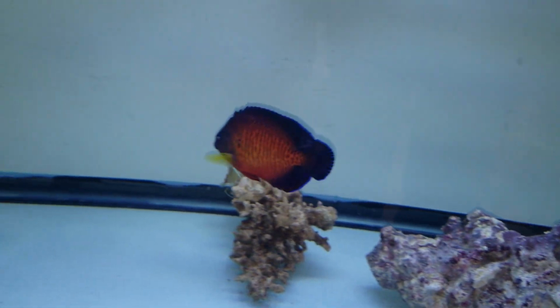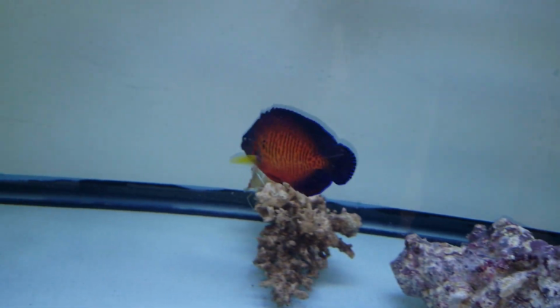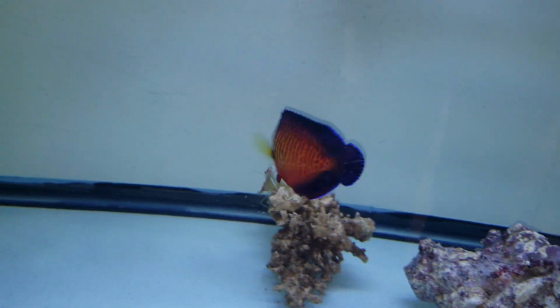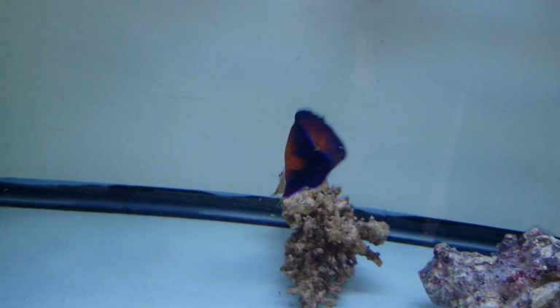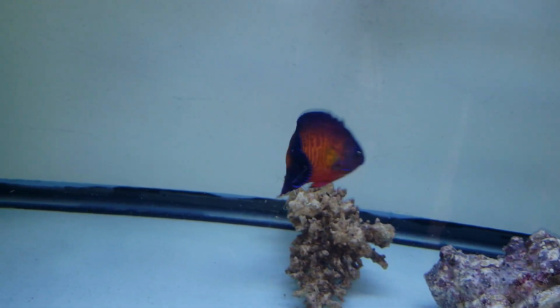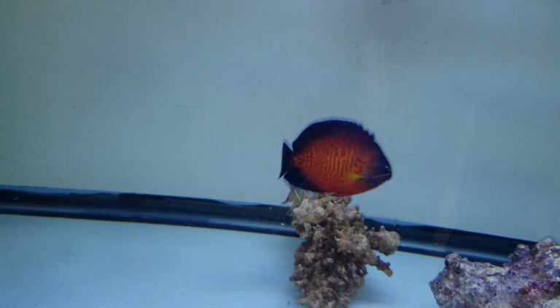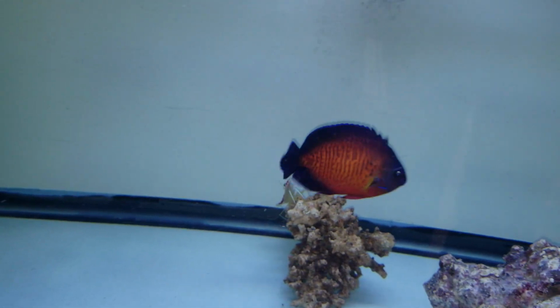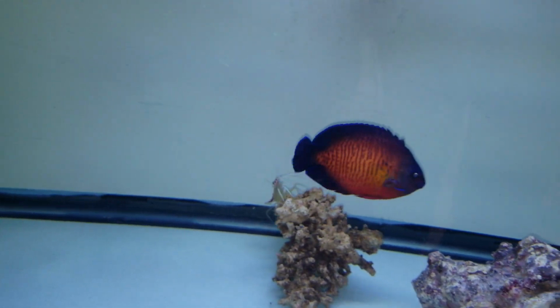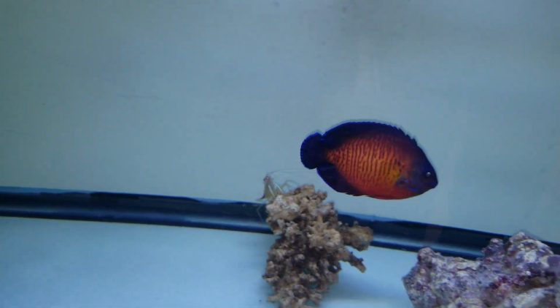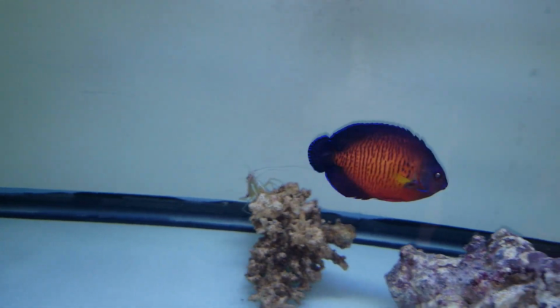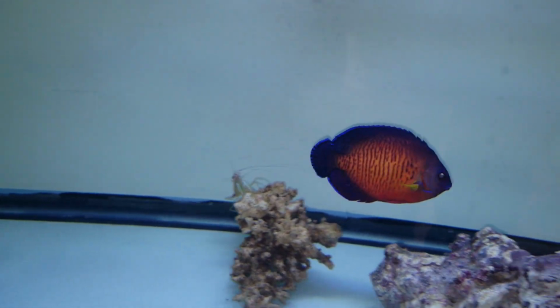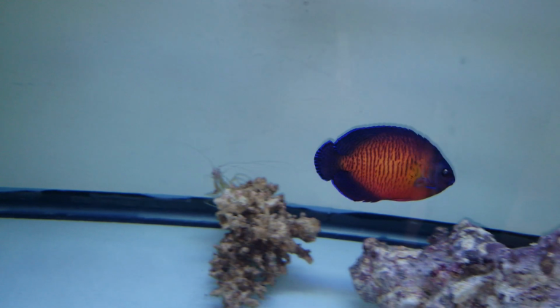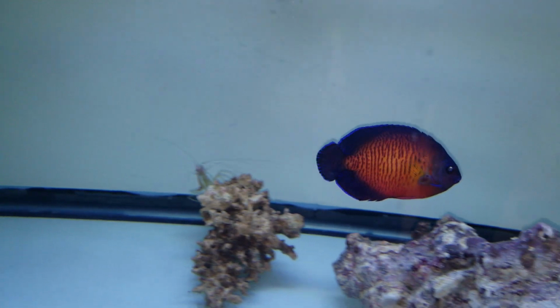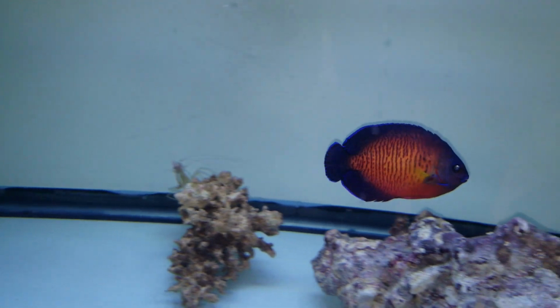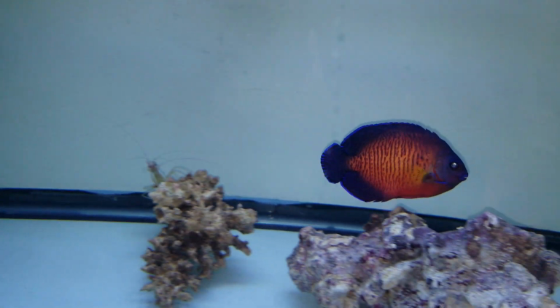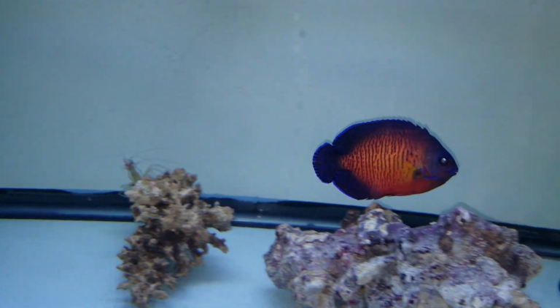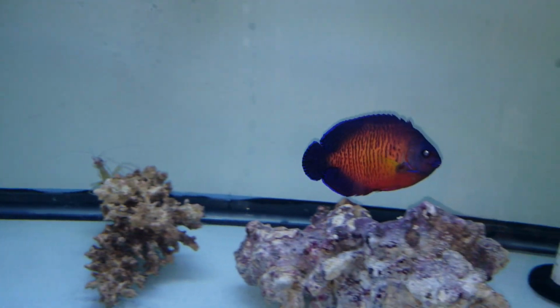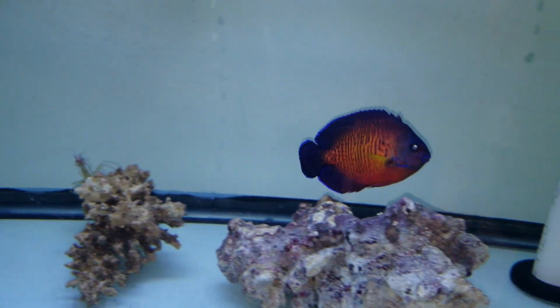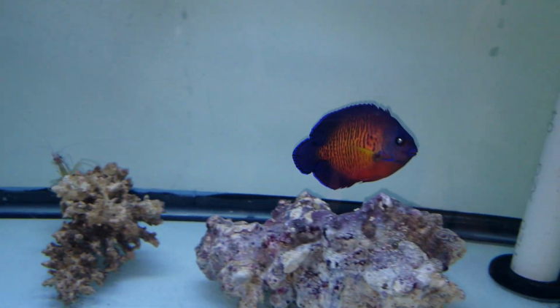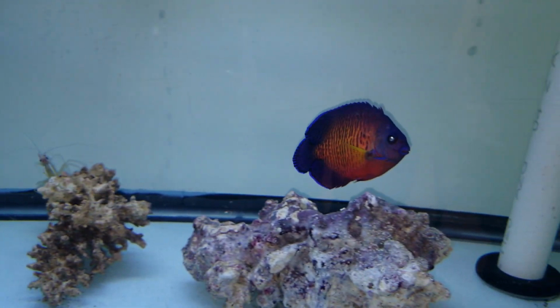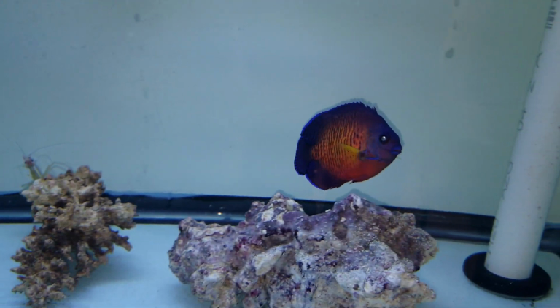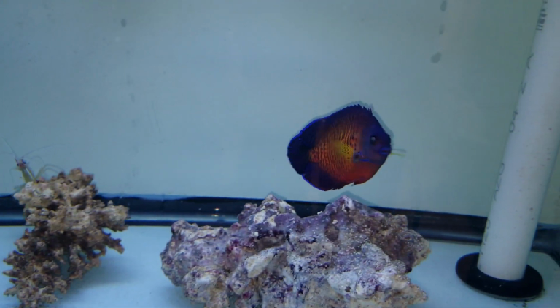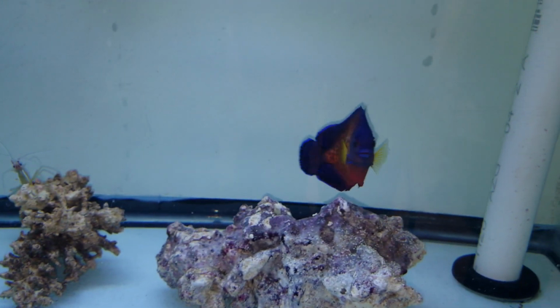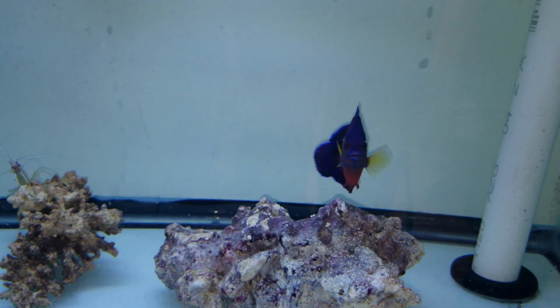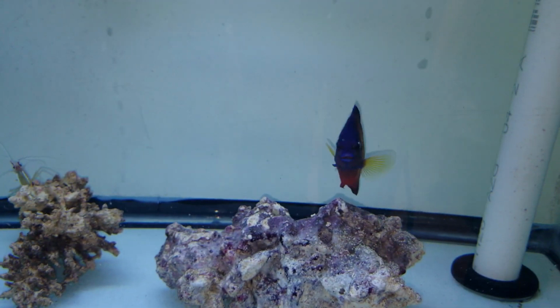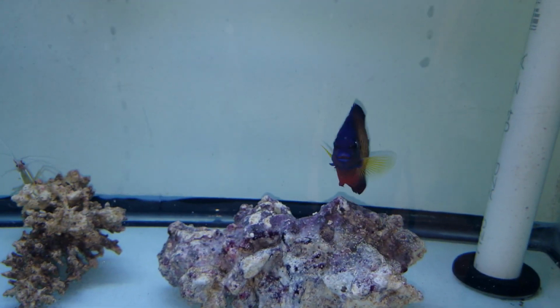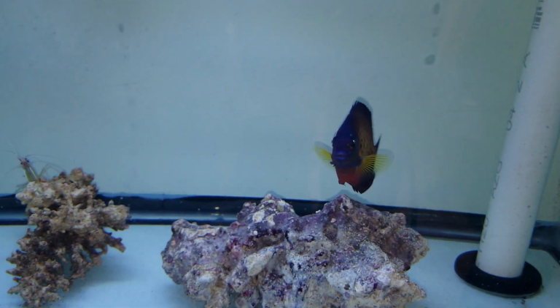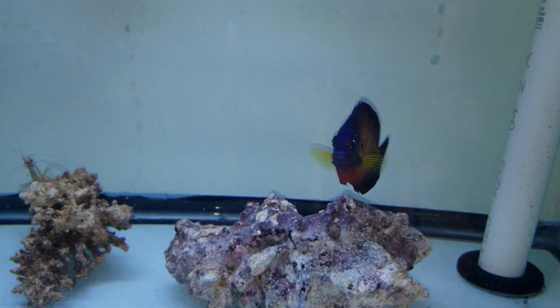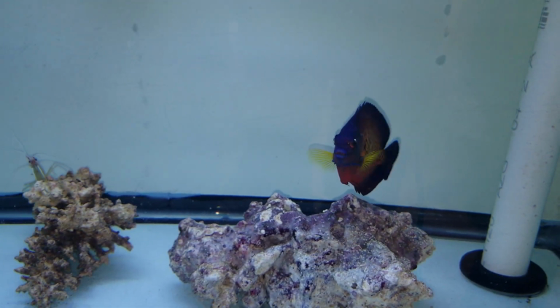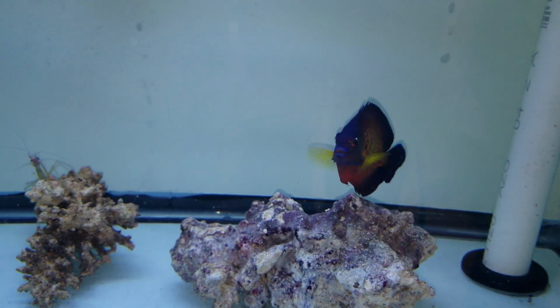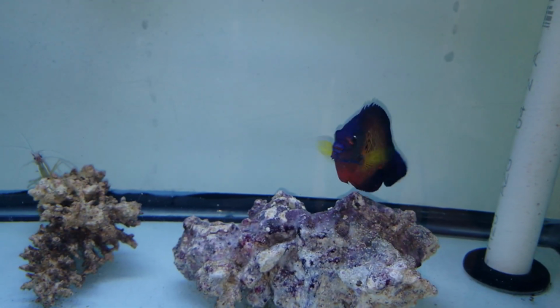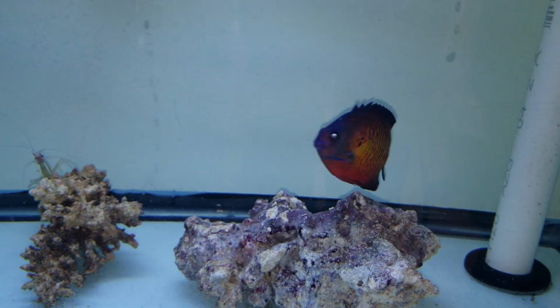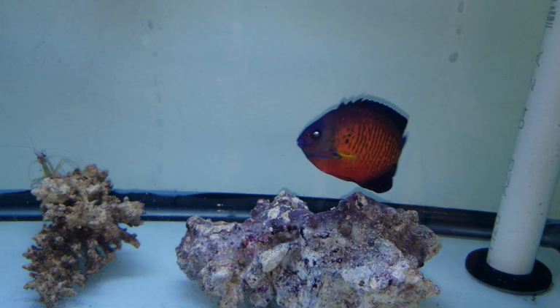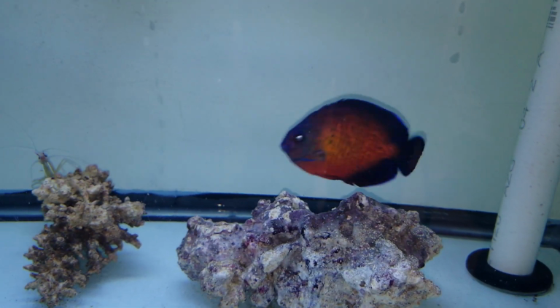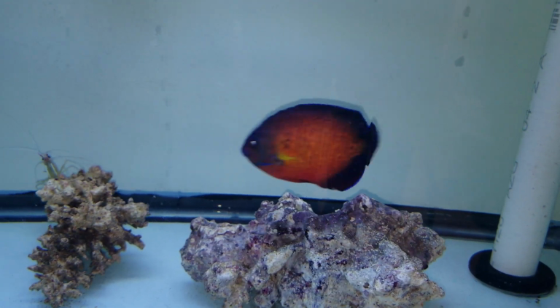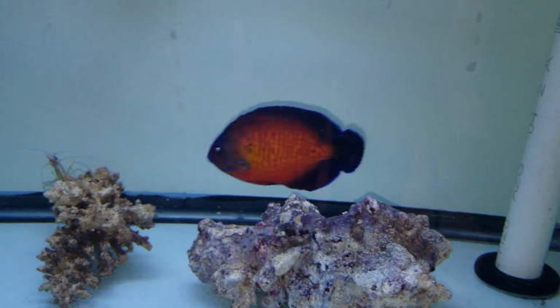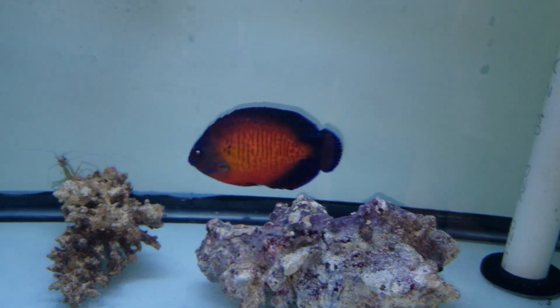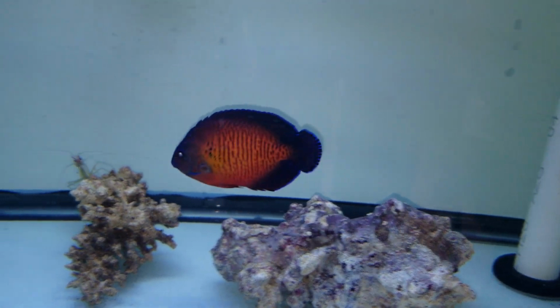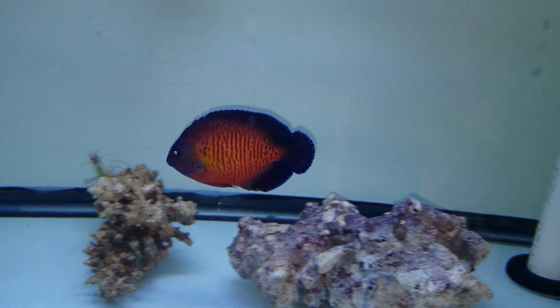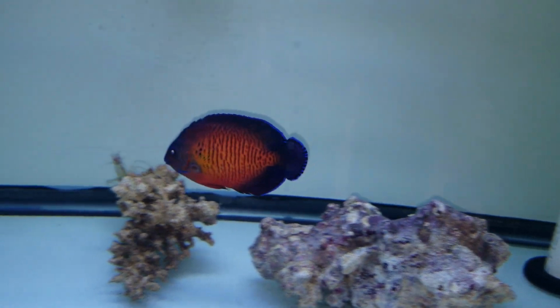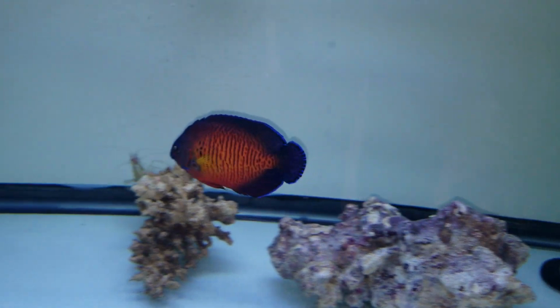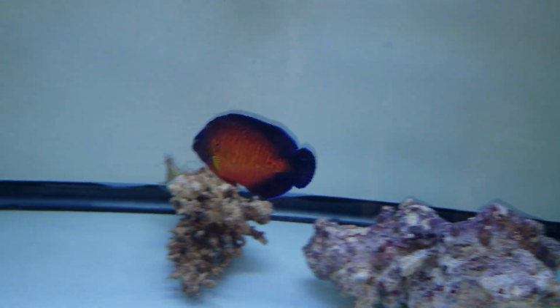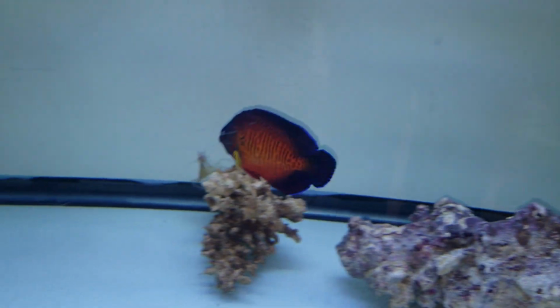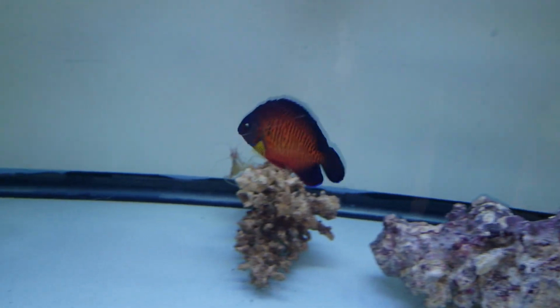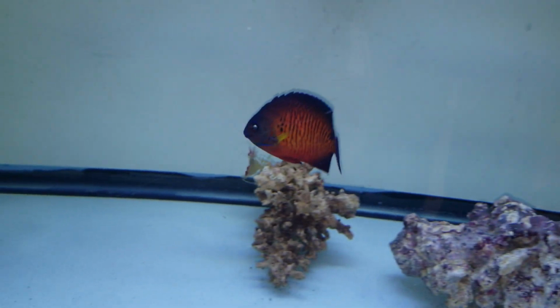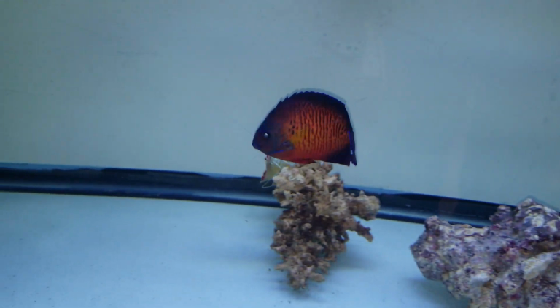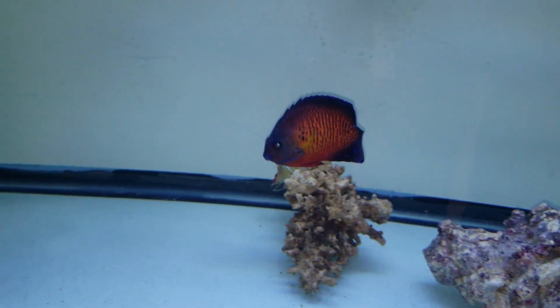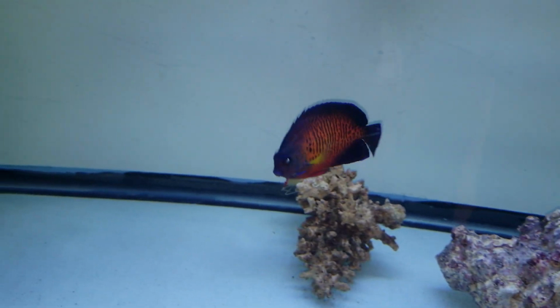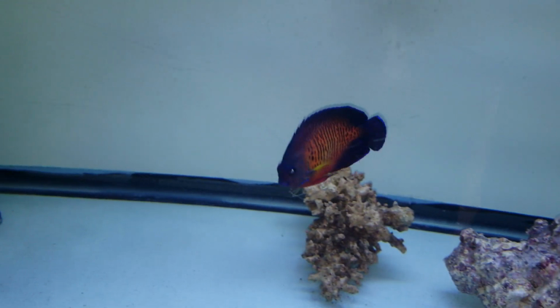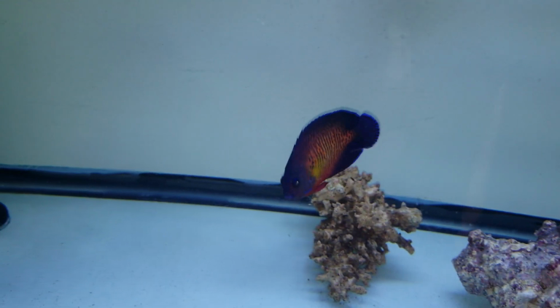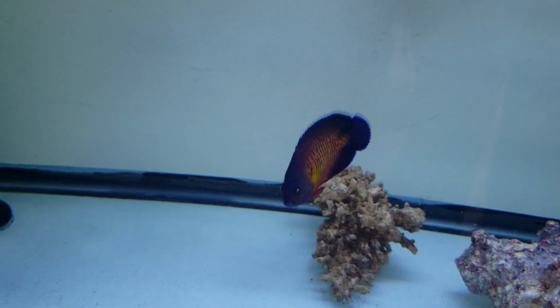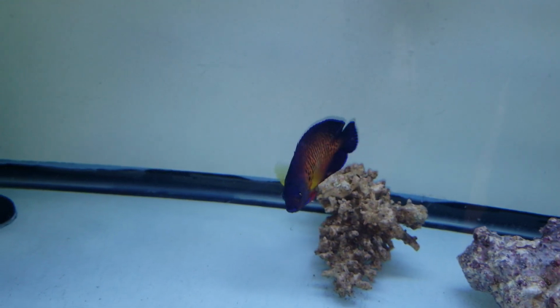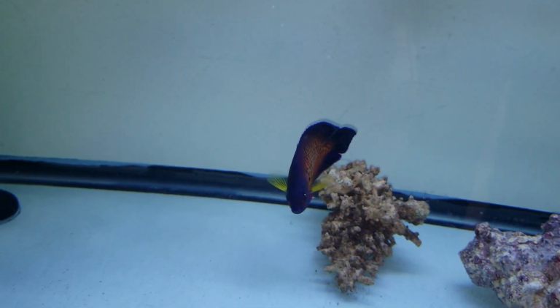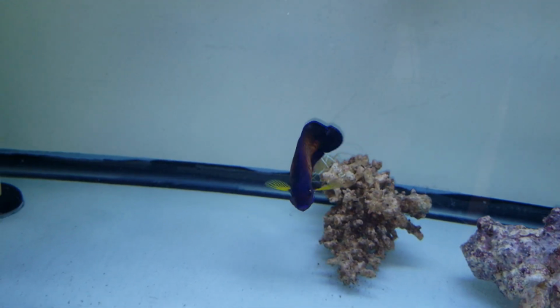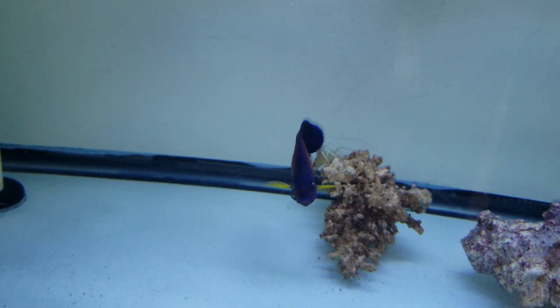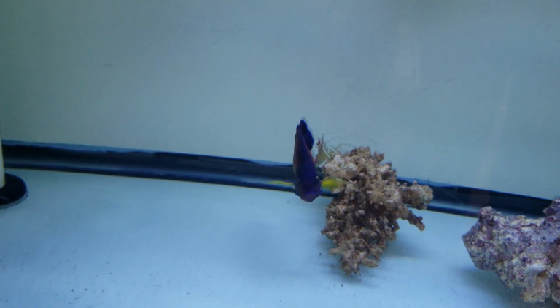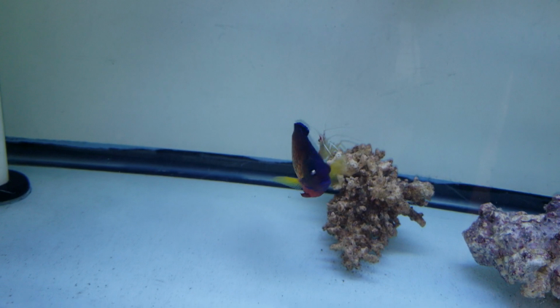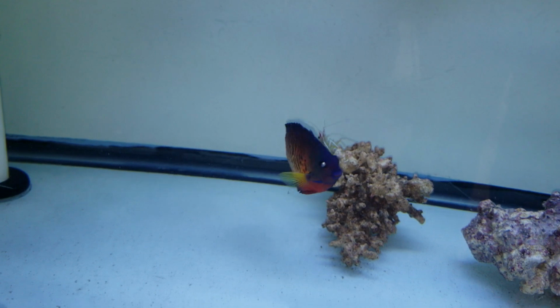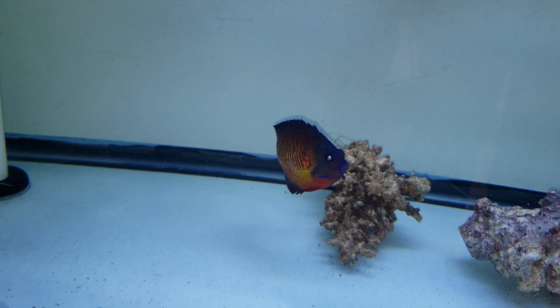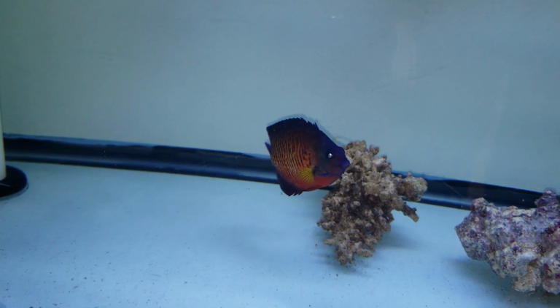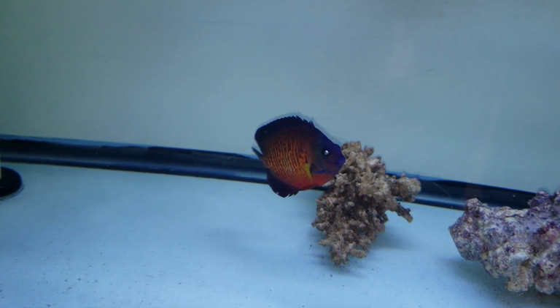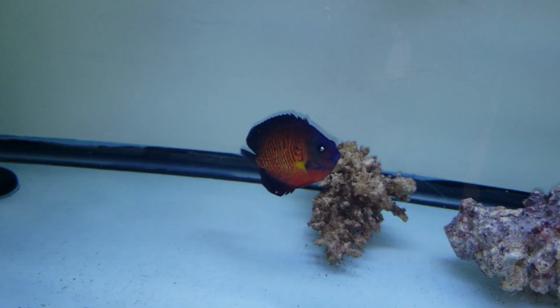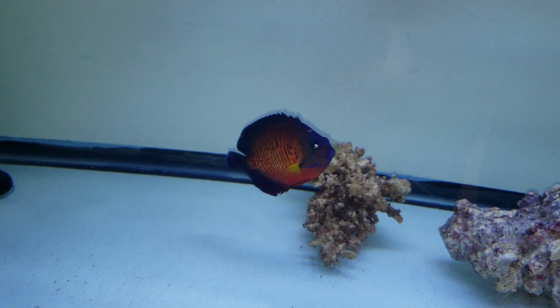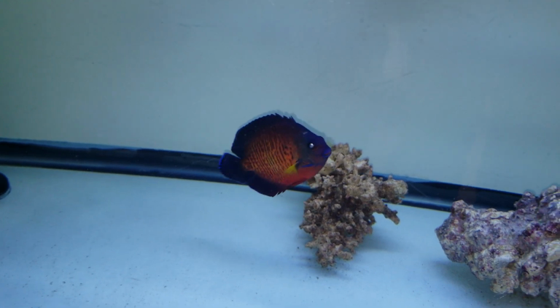This one's about three and a quarter inch — also gorgeous in his own right, but just different colors.